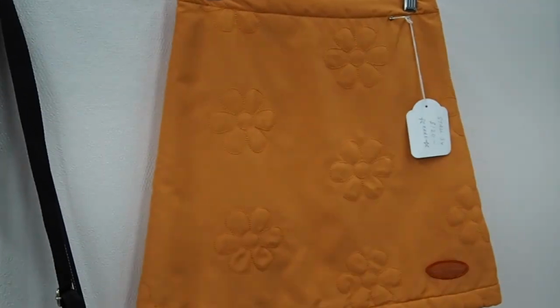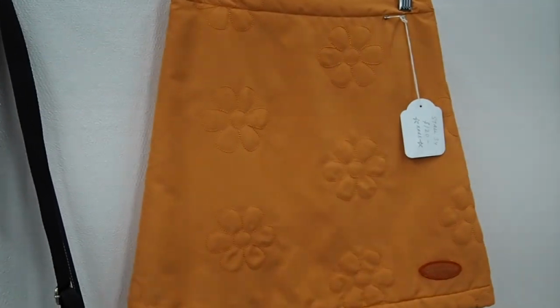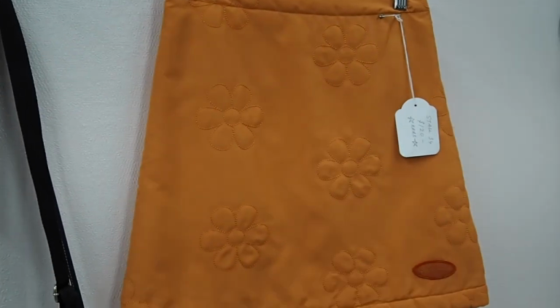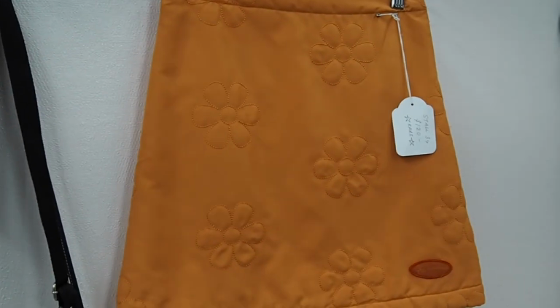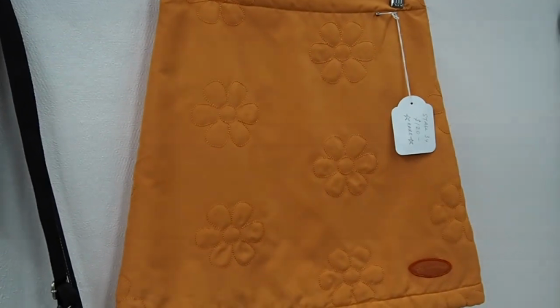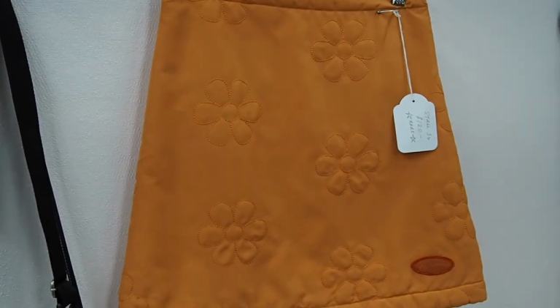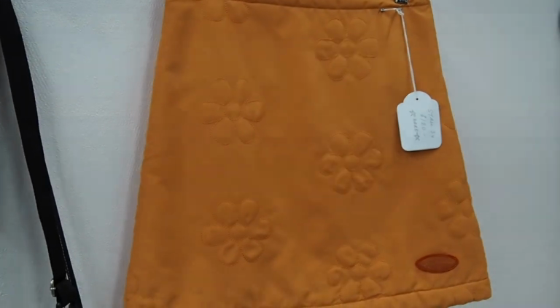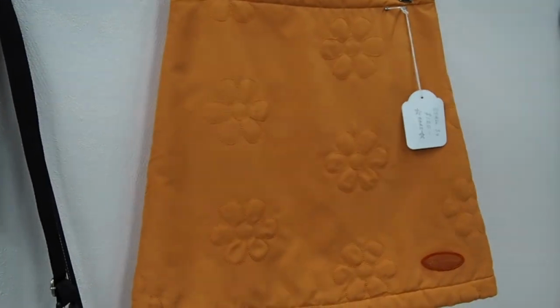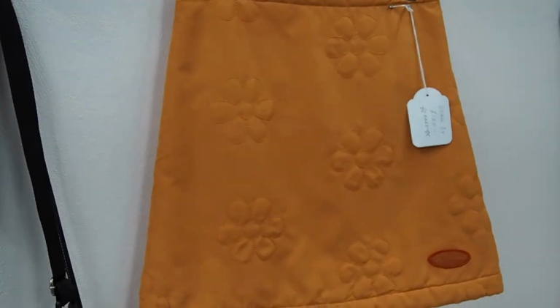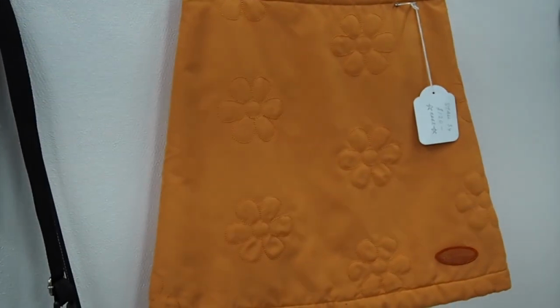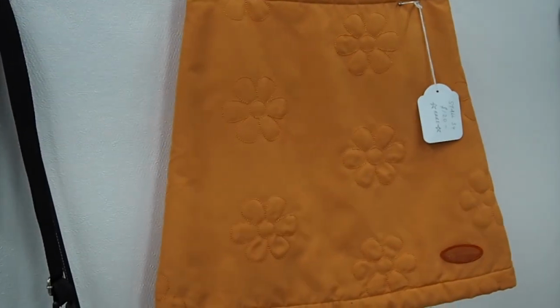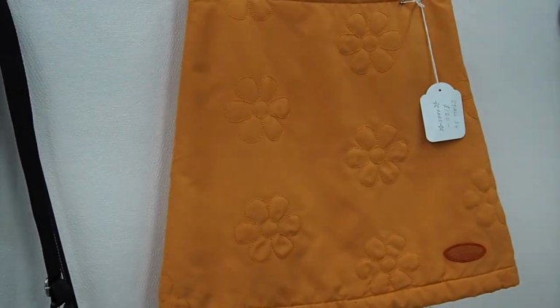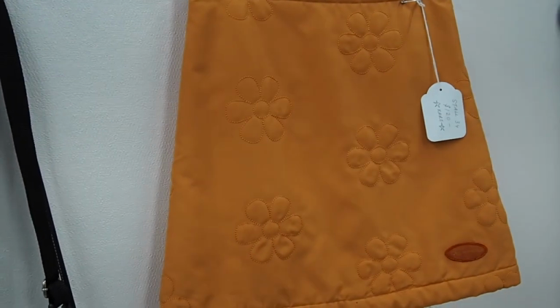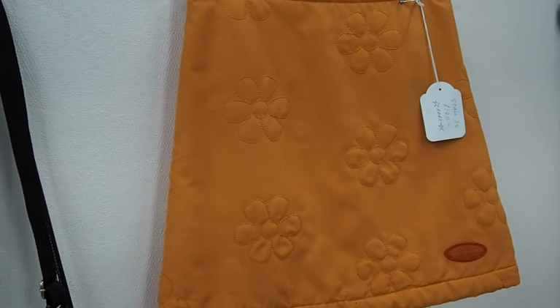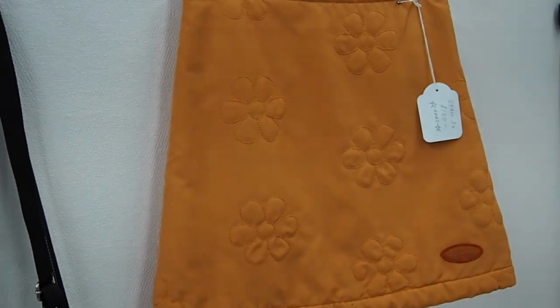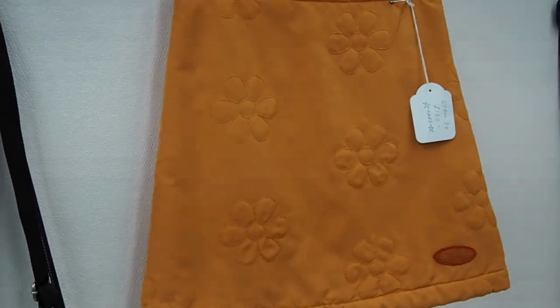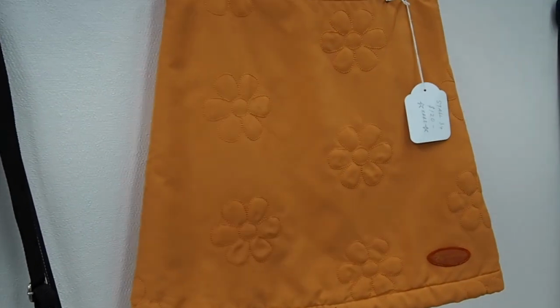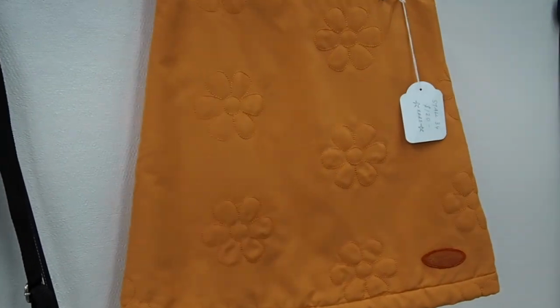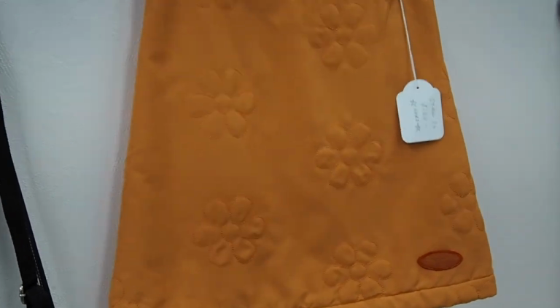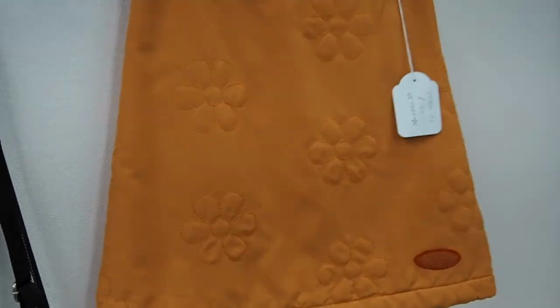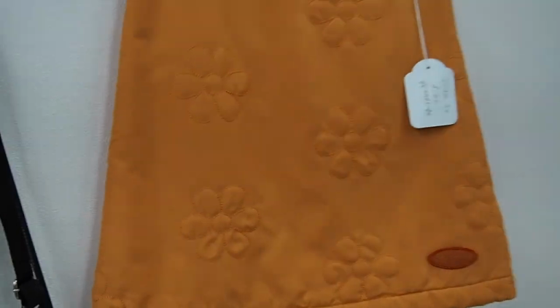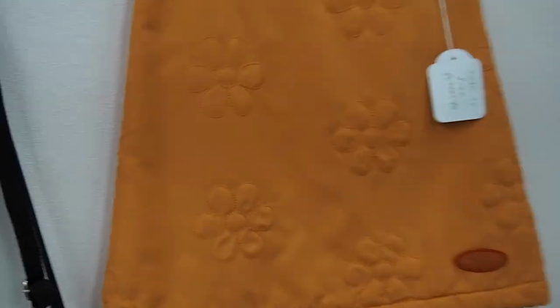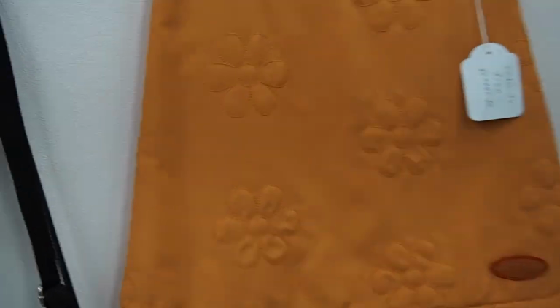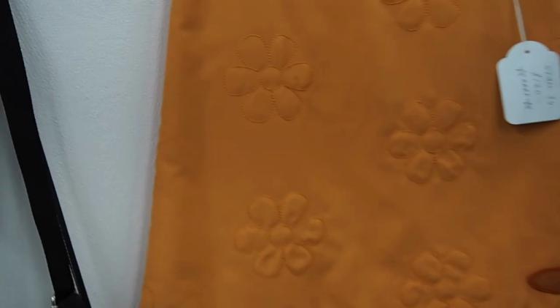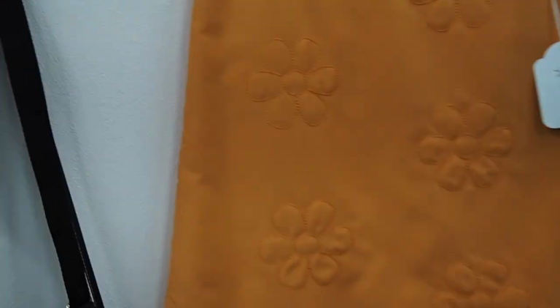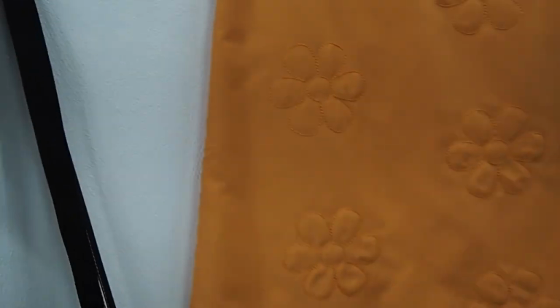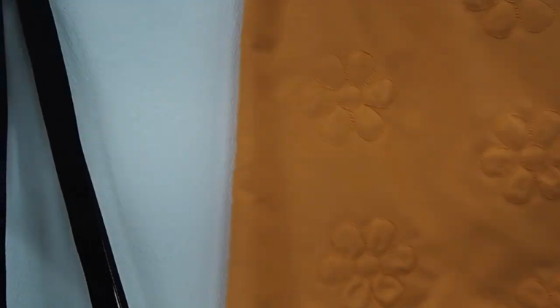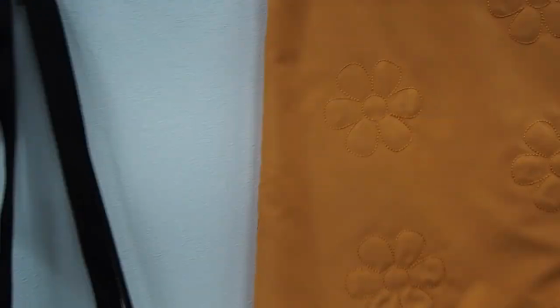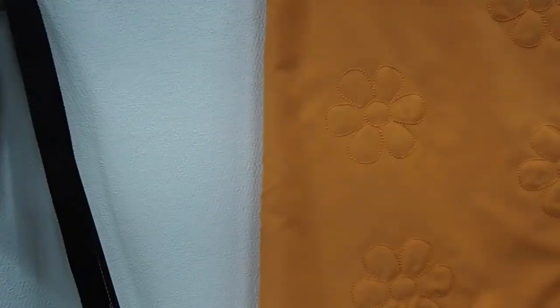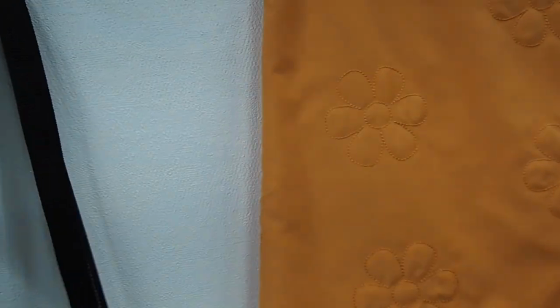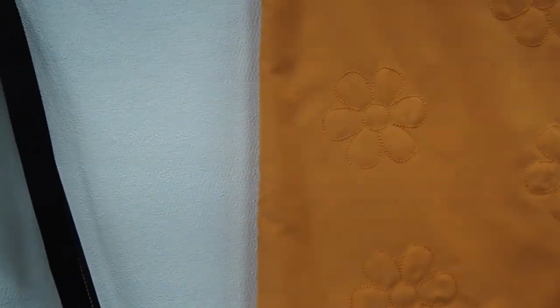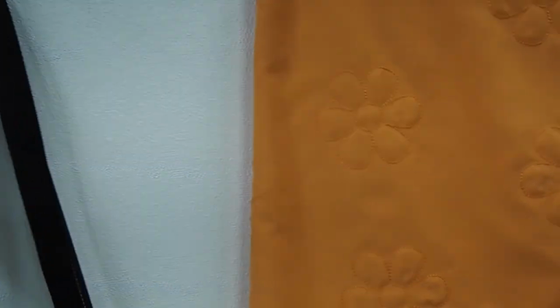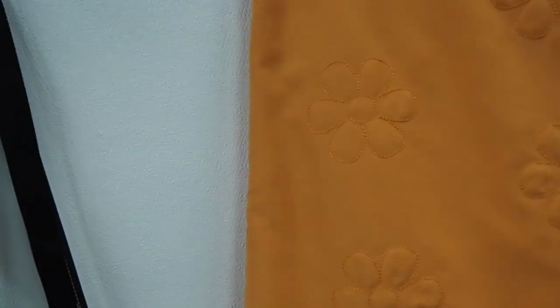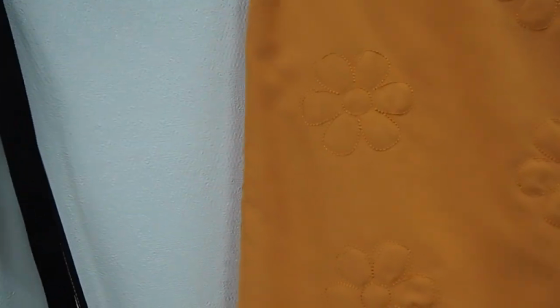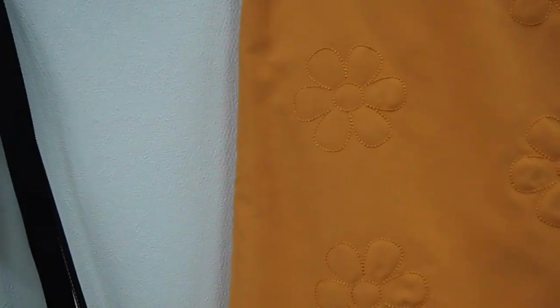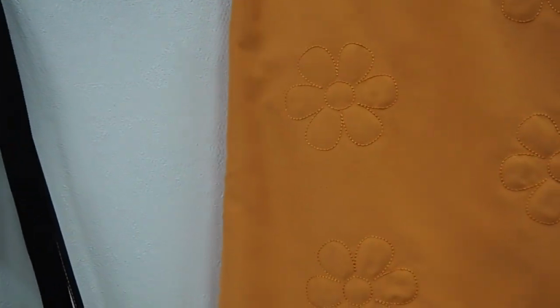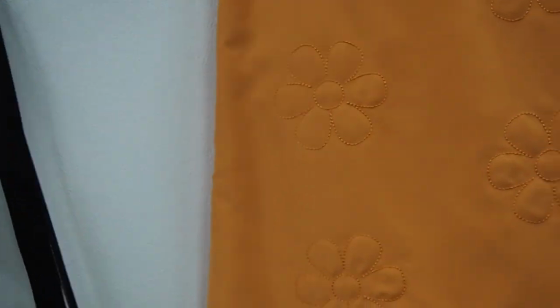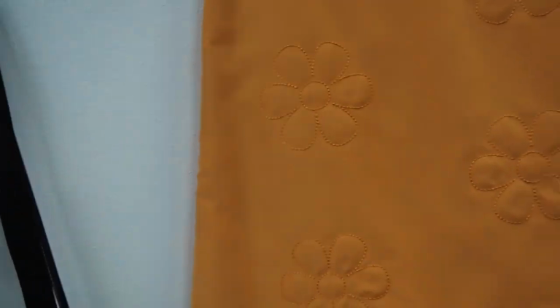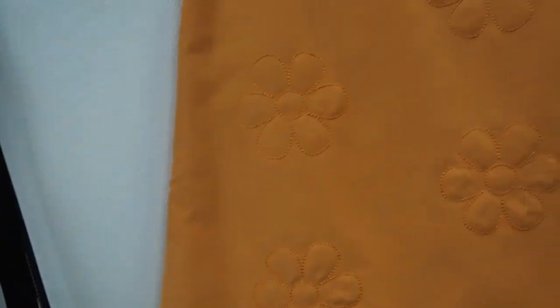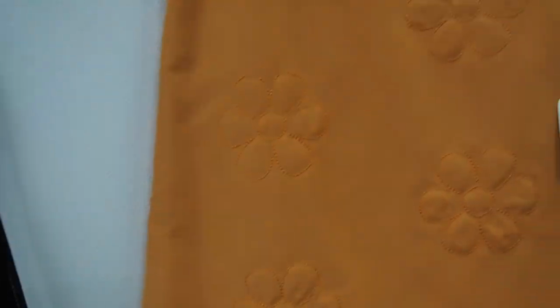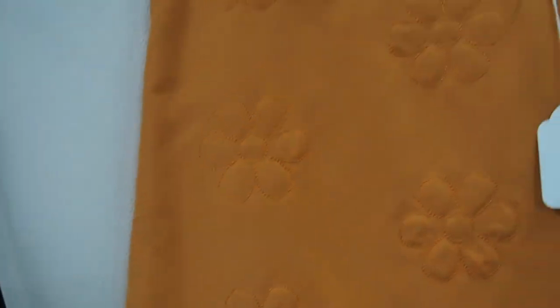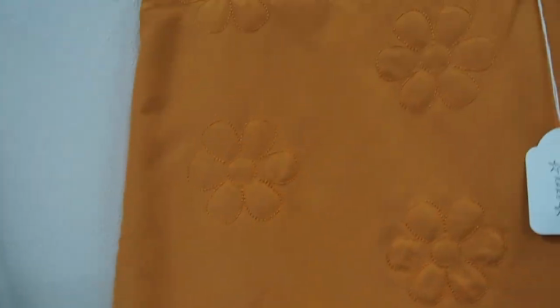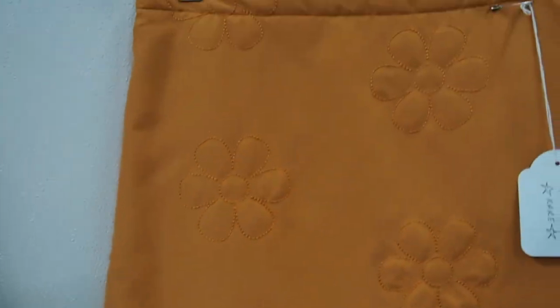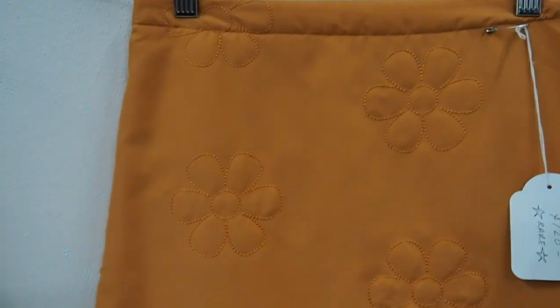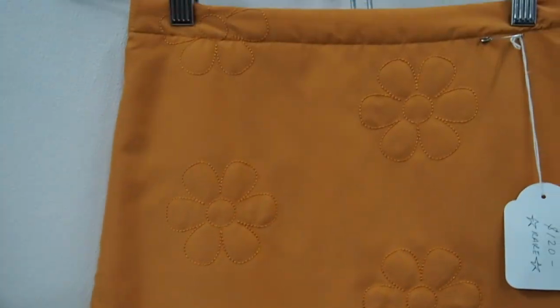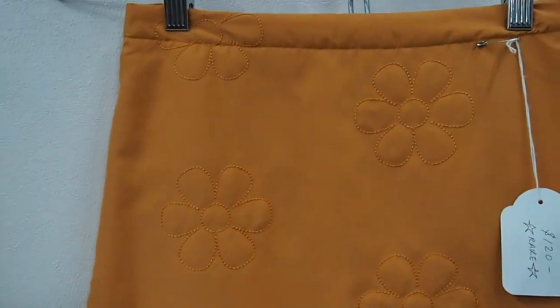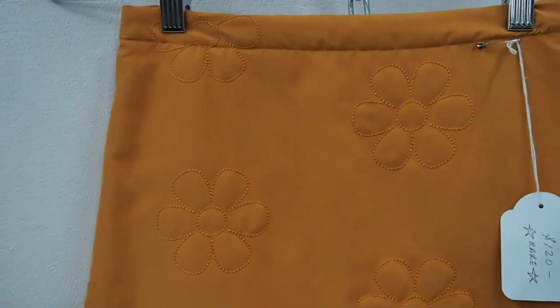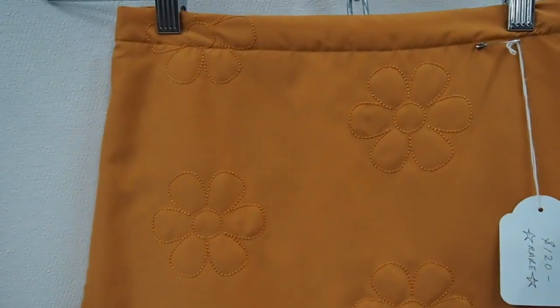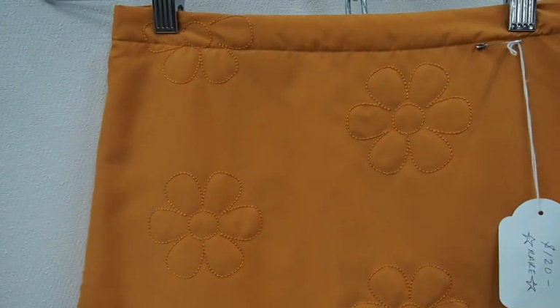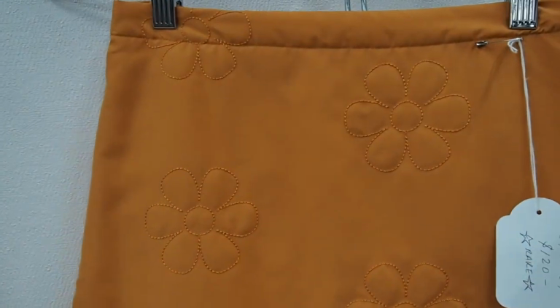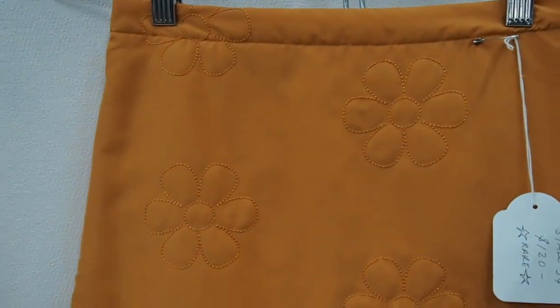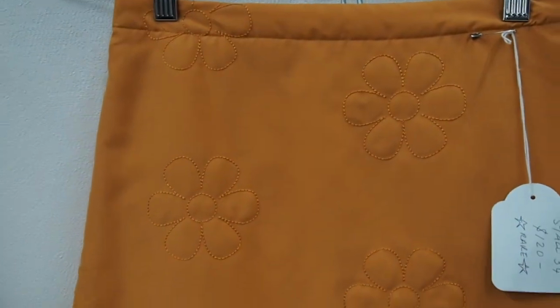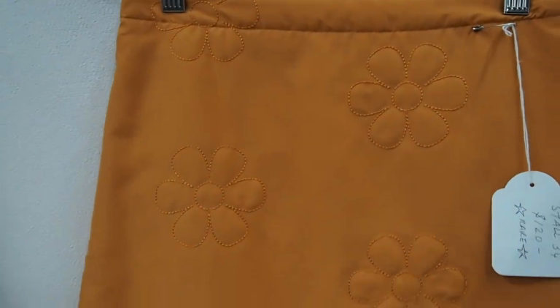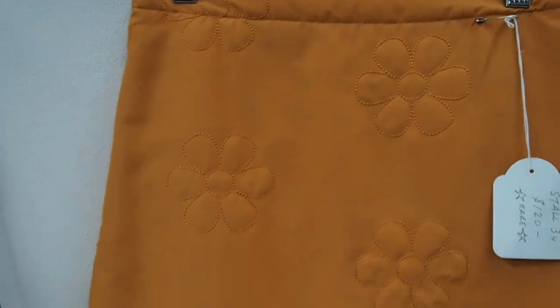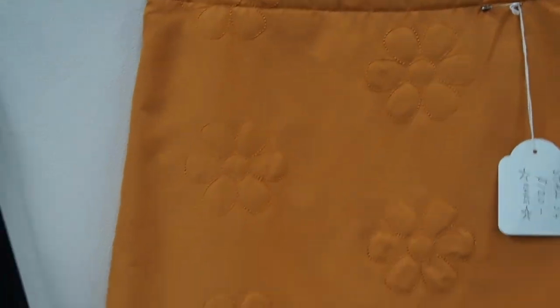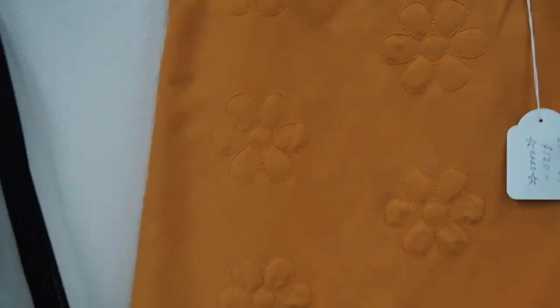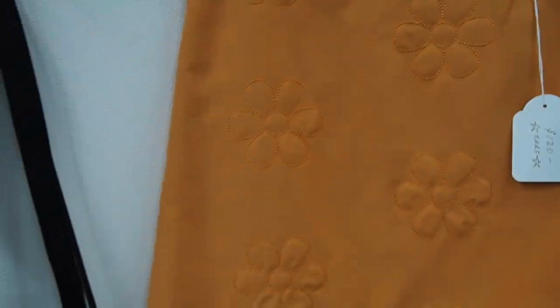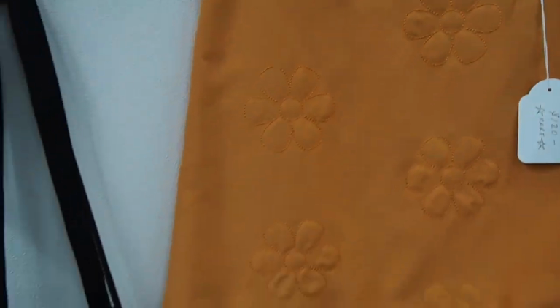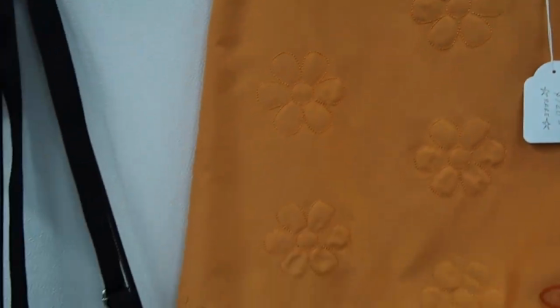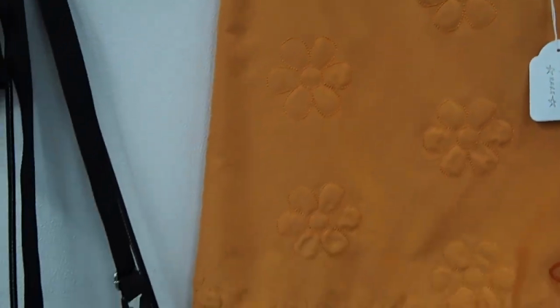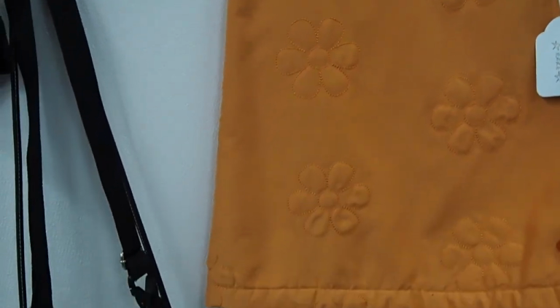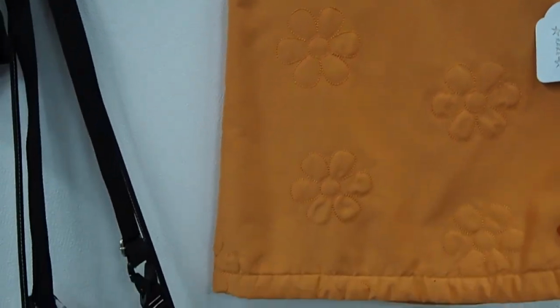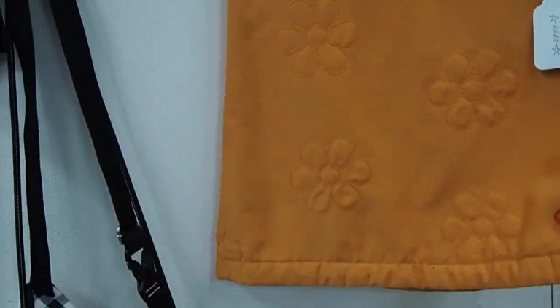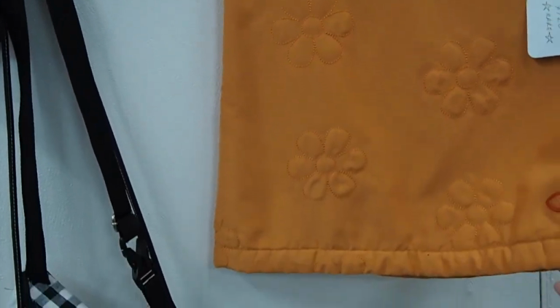I really like the look of this skirt. I like the color and the little daisies — looks really cute on it.